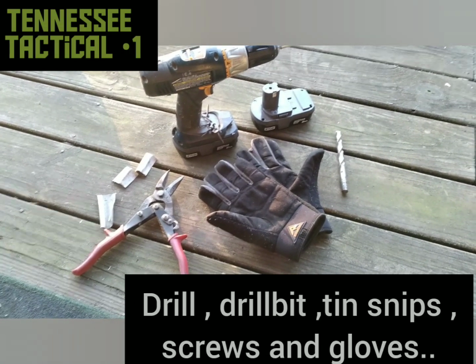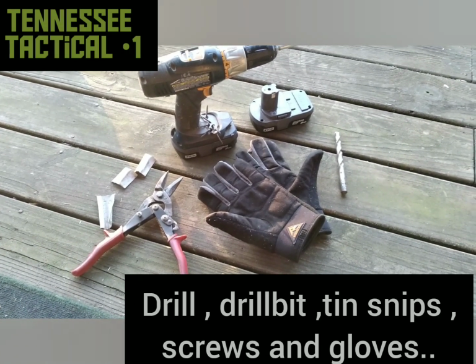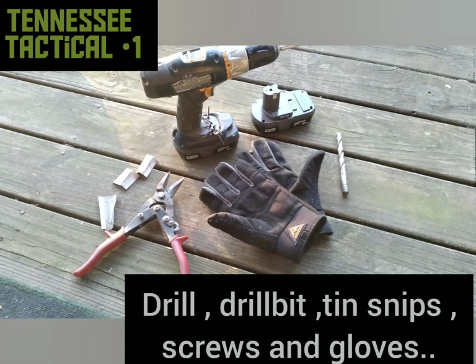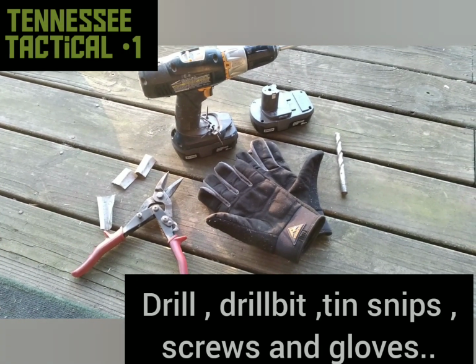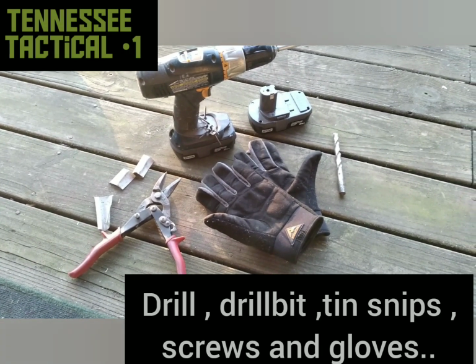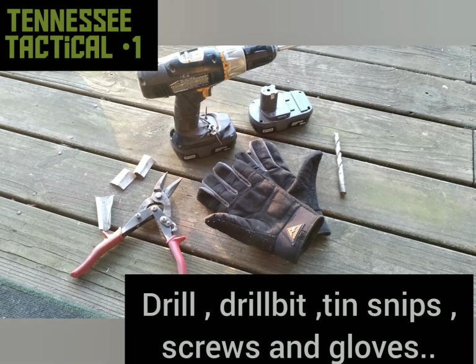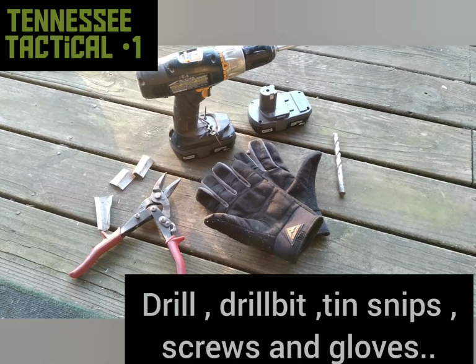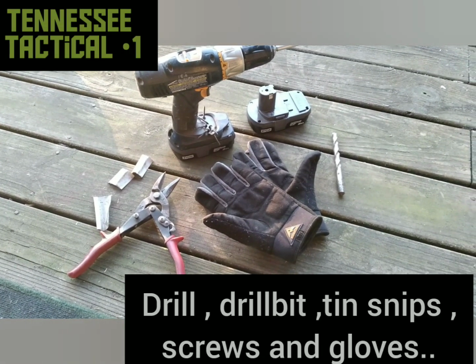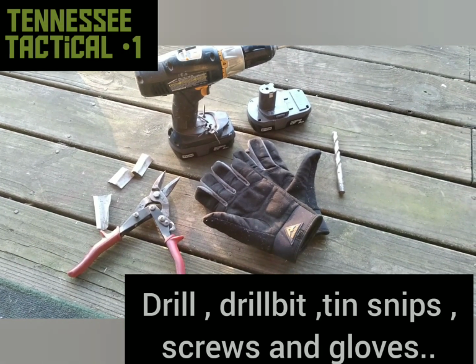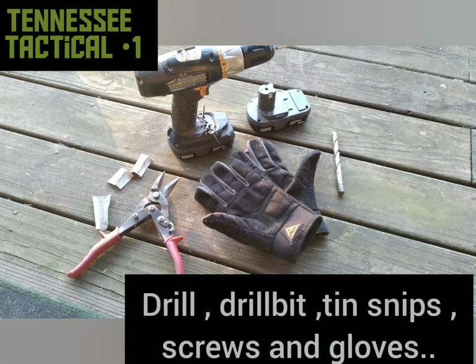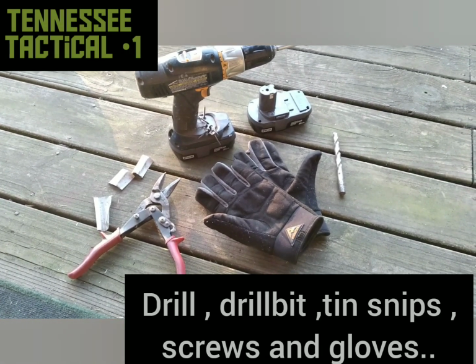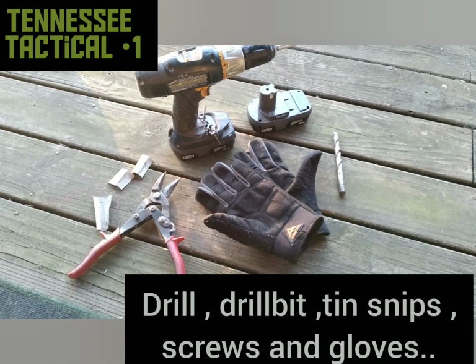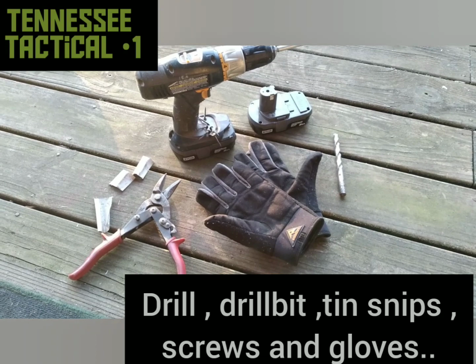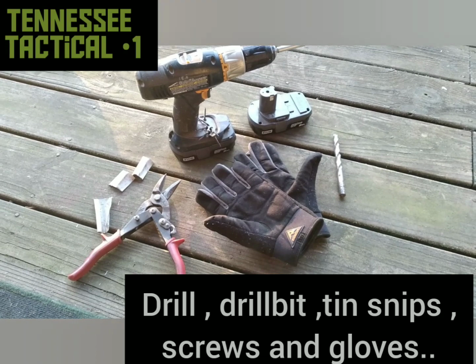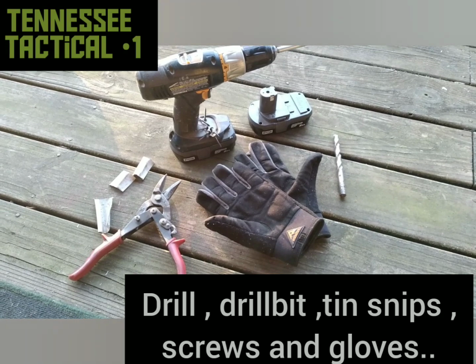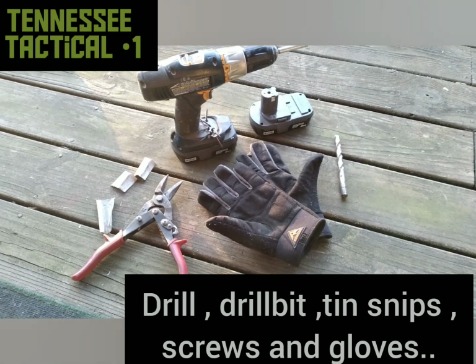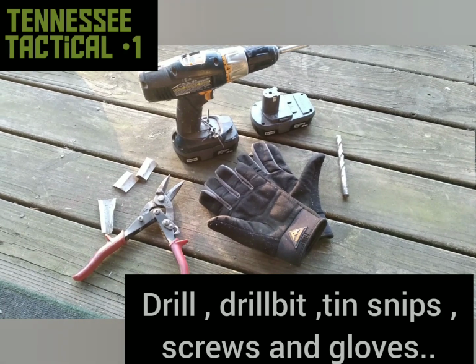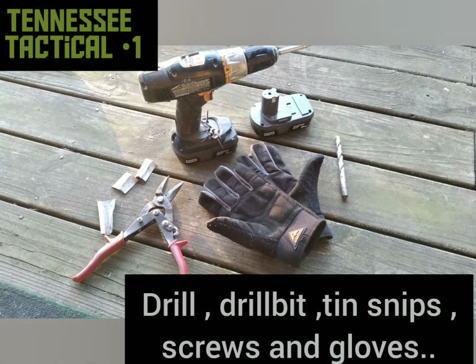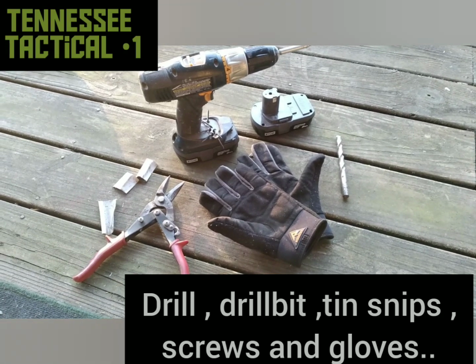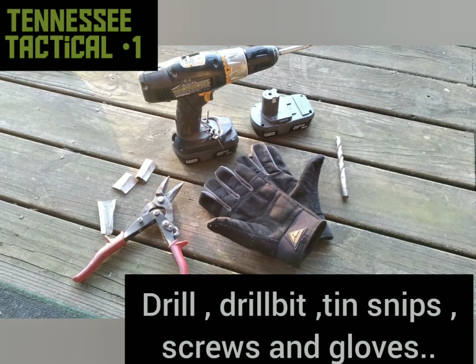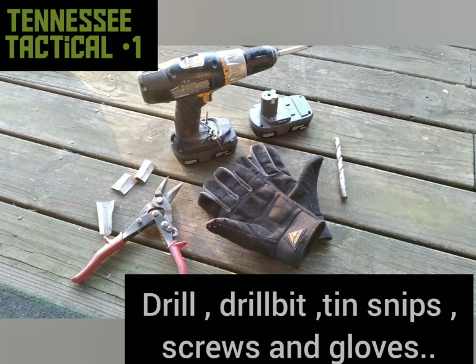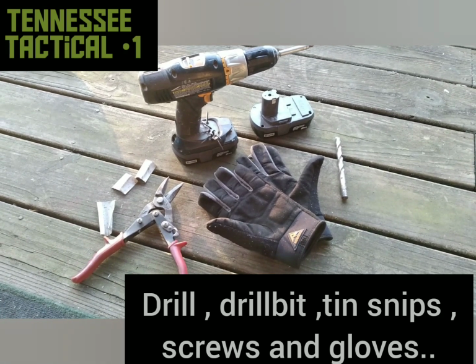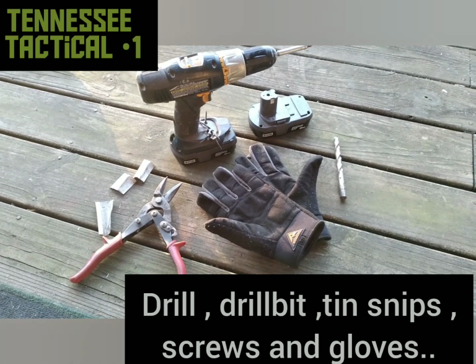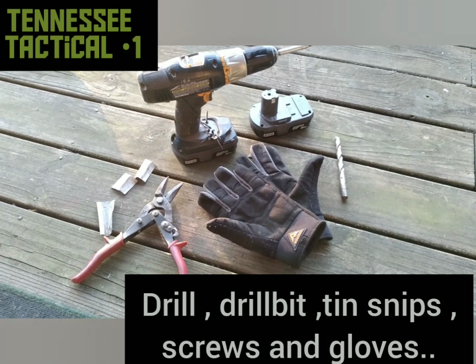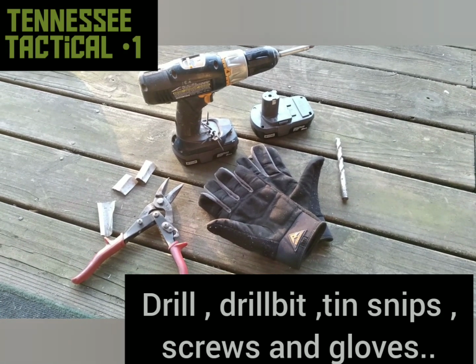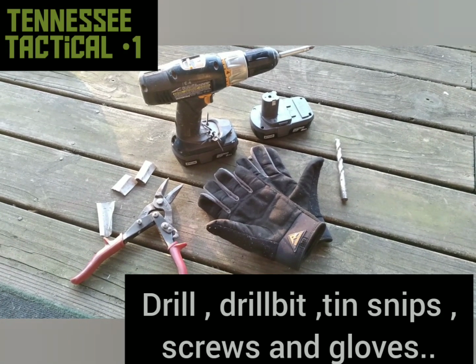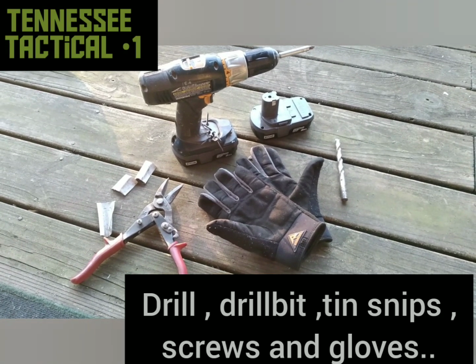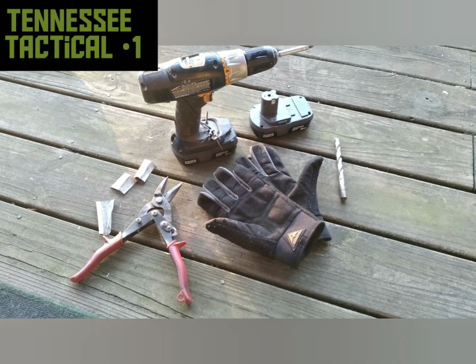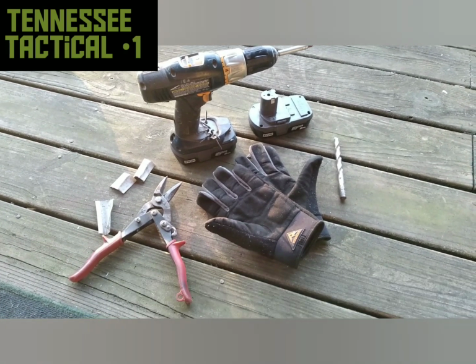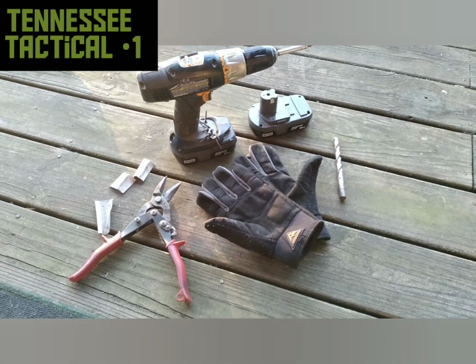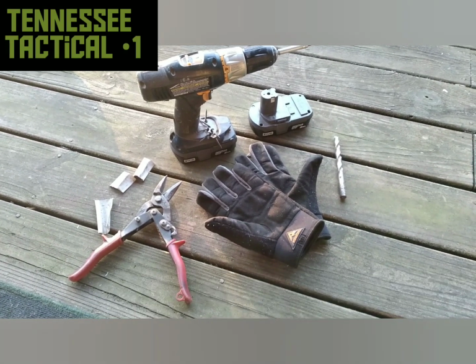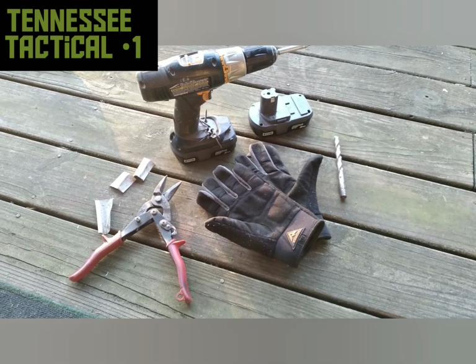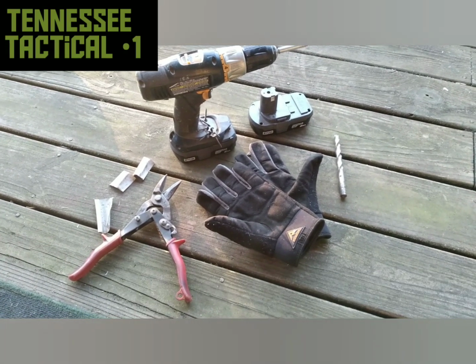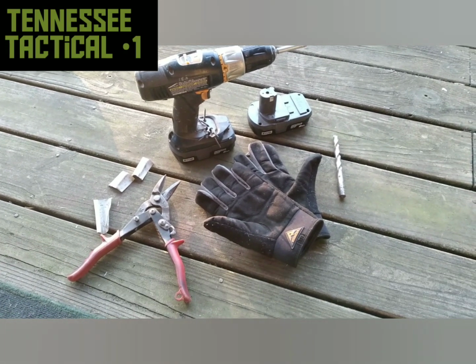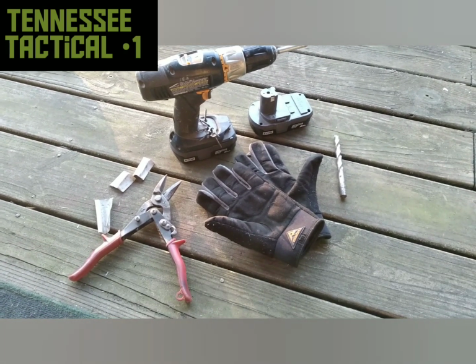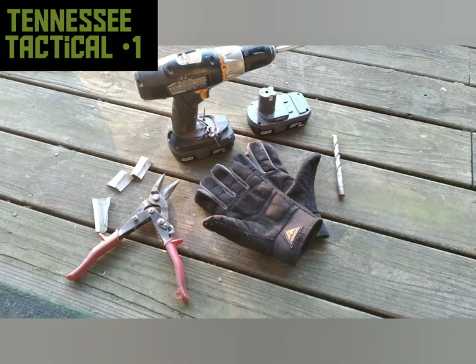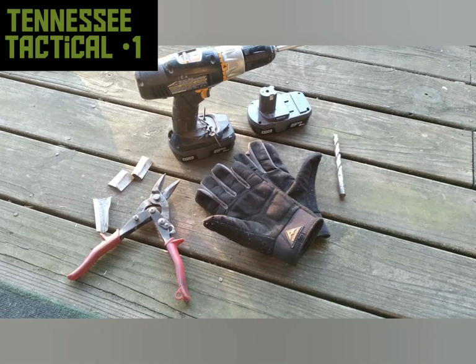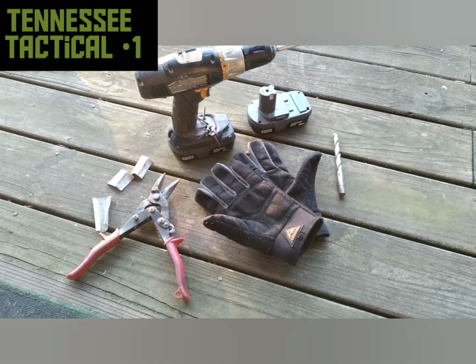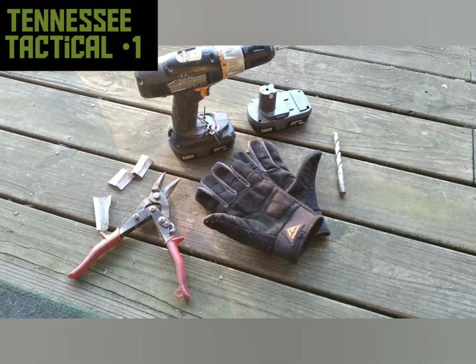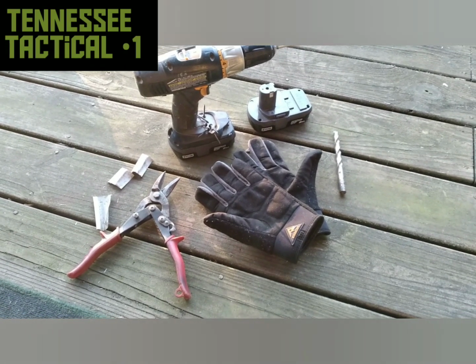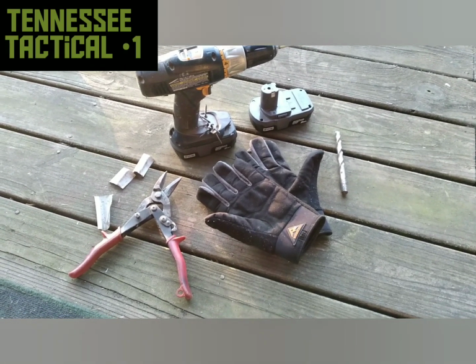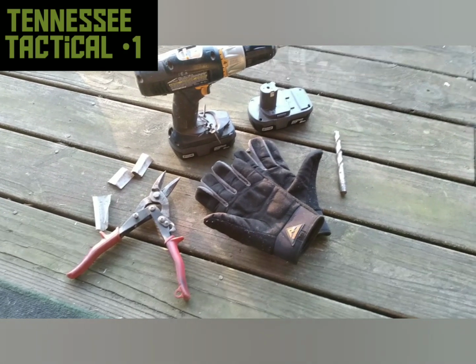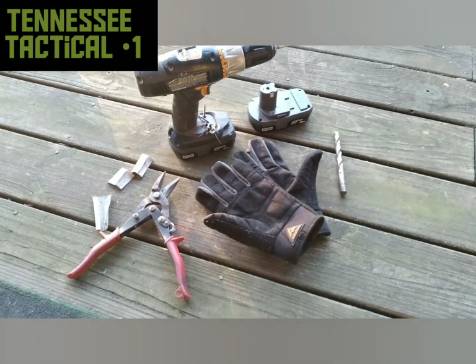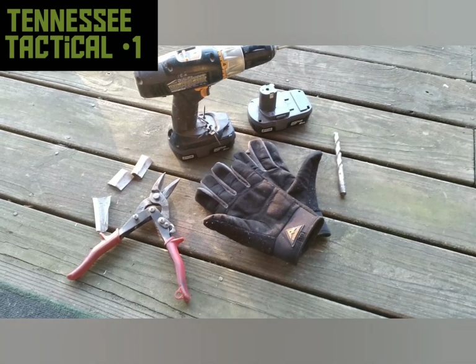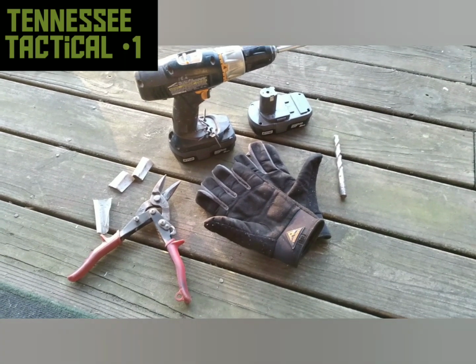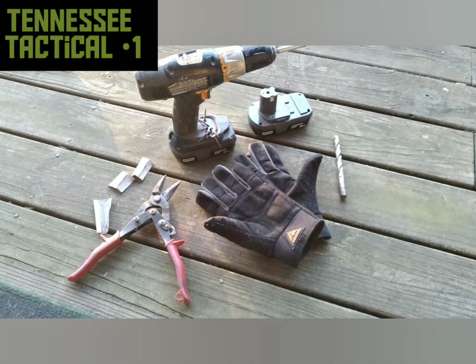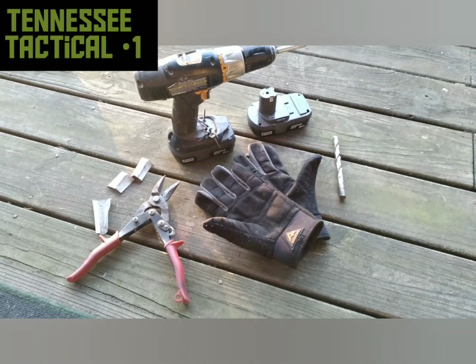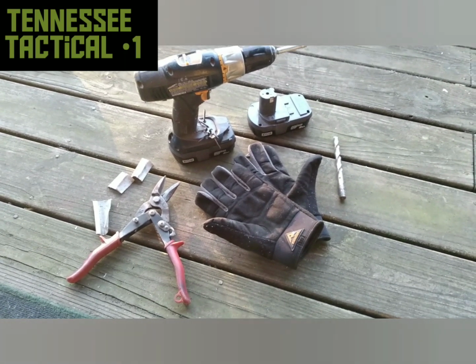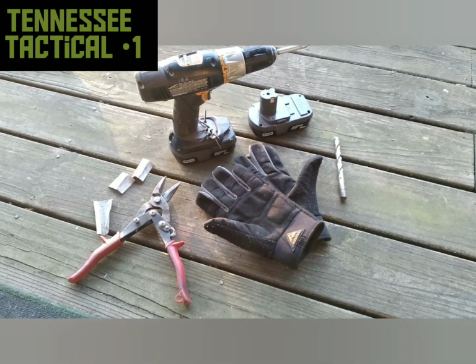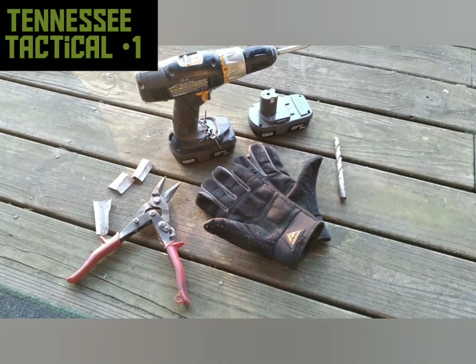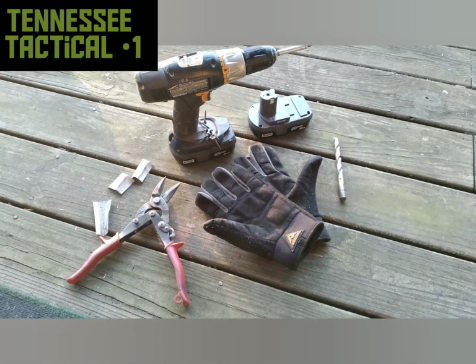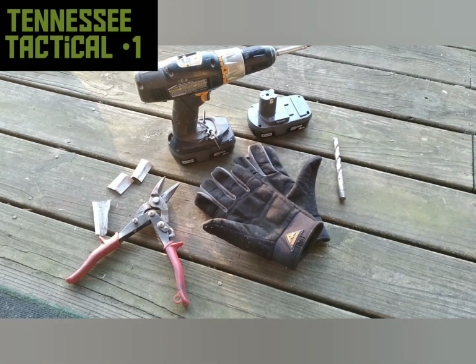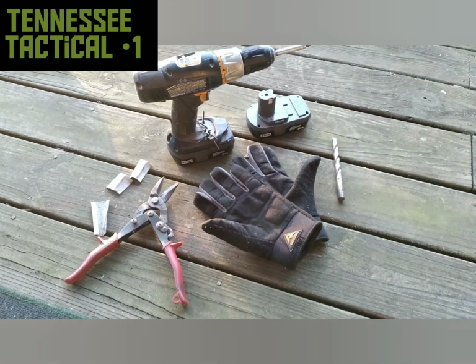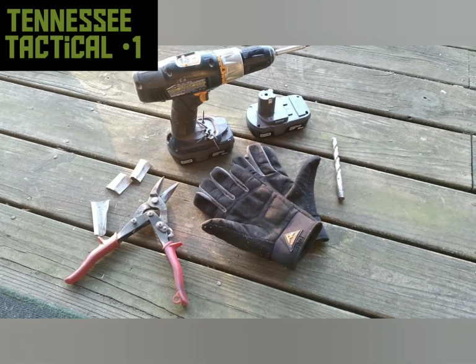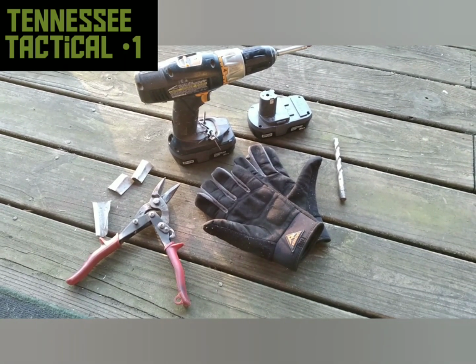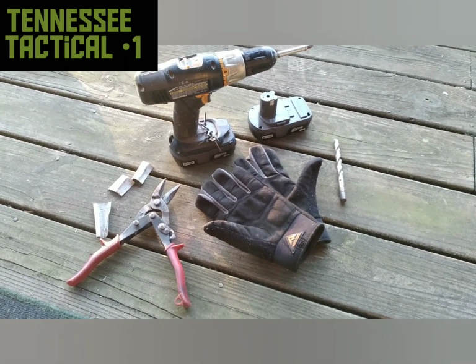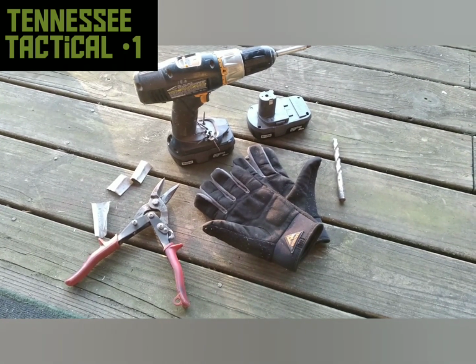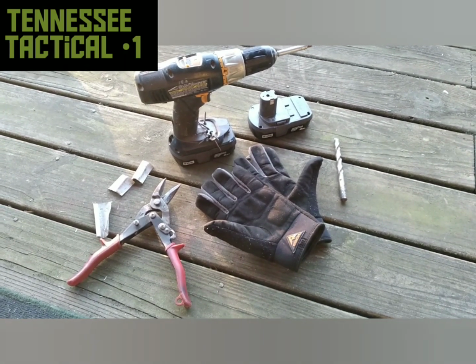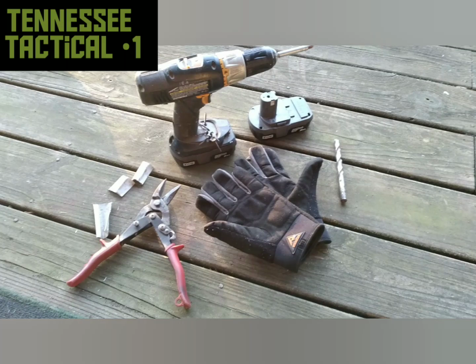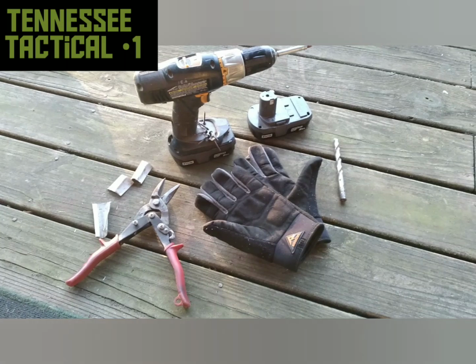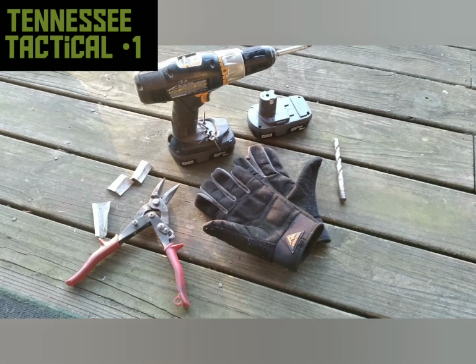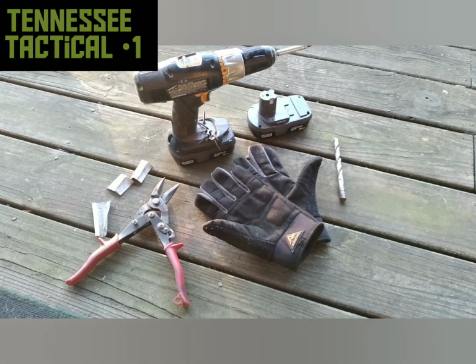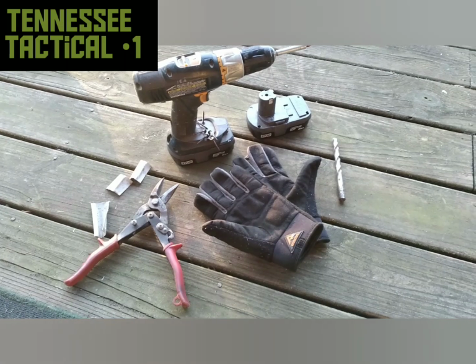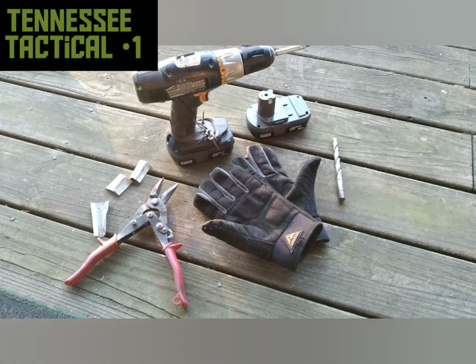Alright guys, do the things. This is Tennessee Tactical One — God bless you and stay prepared.